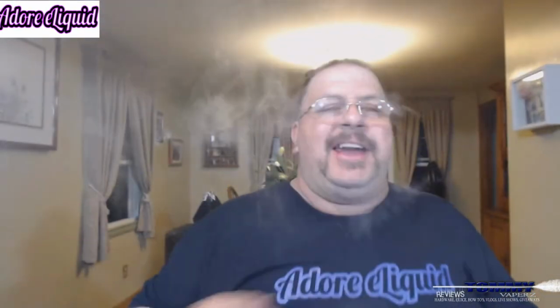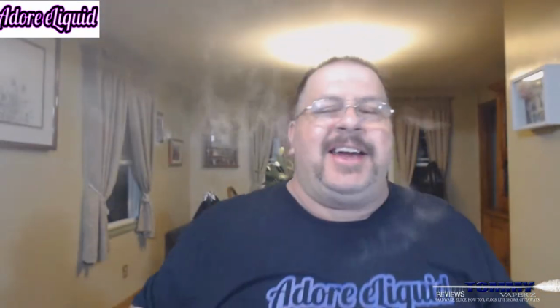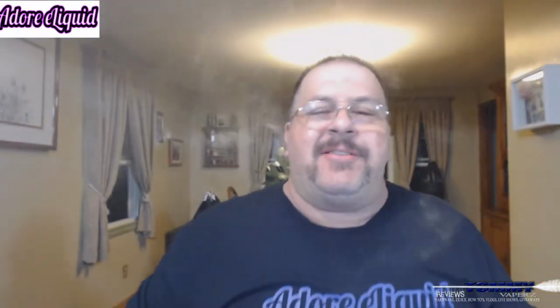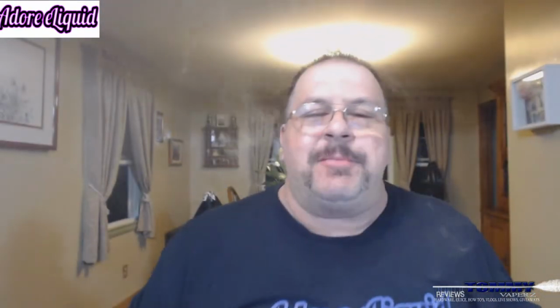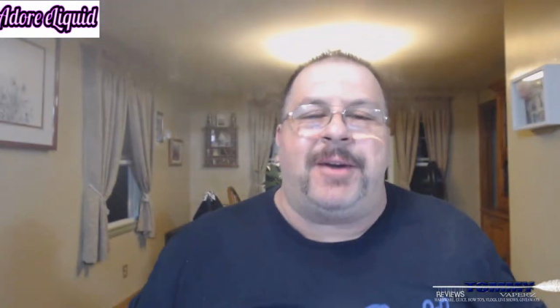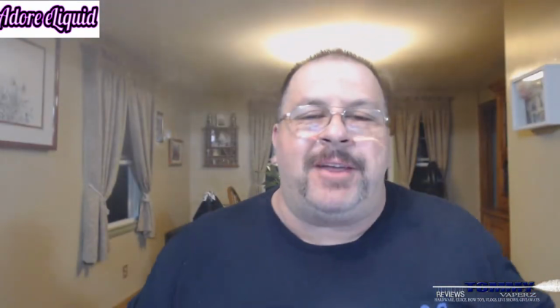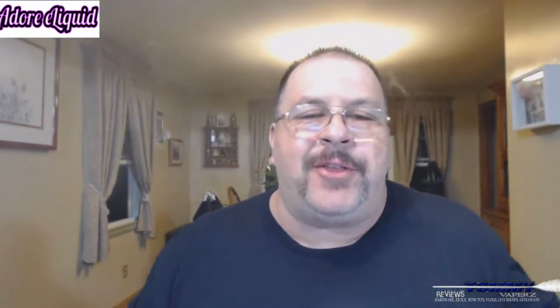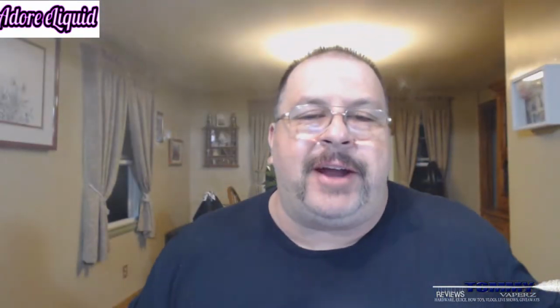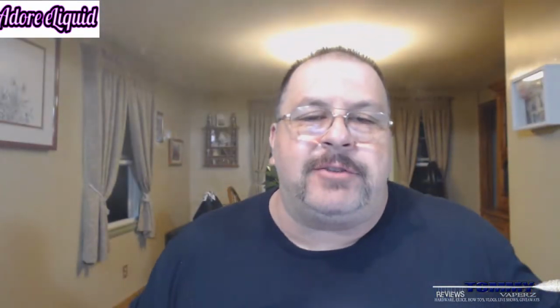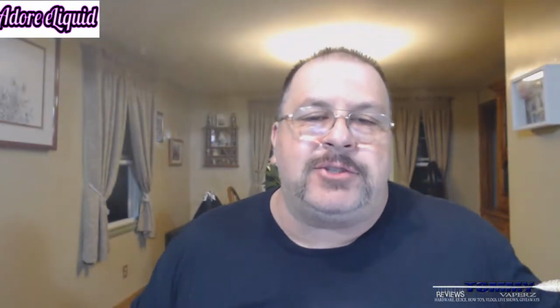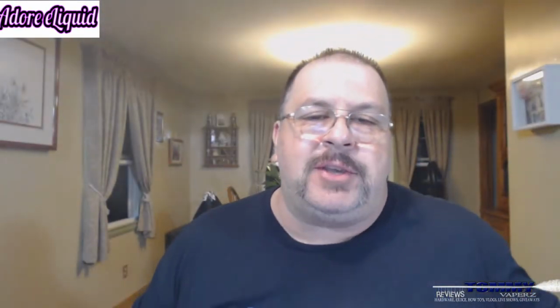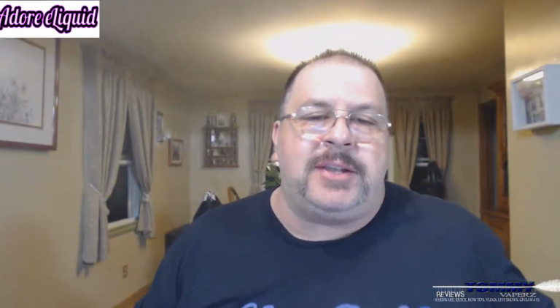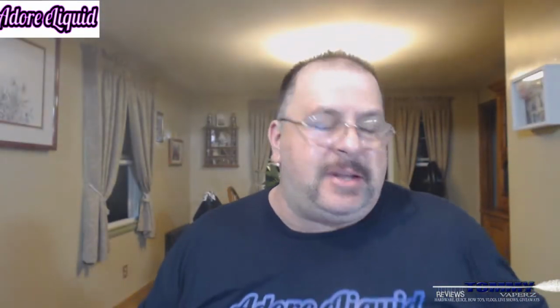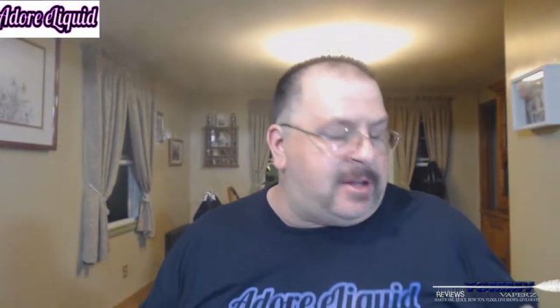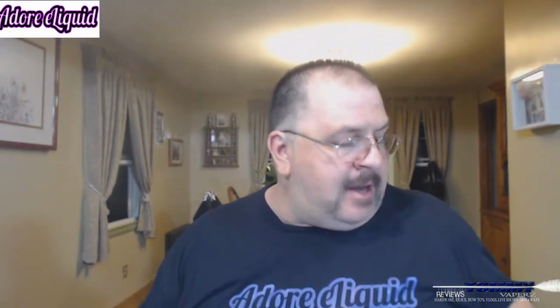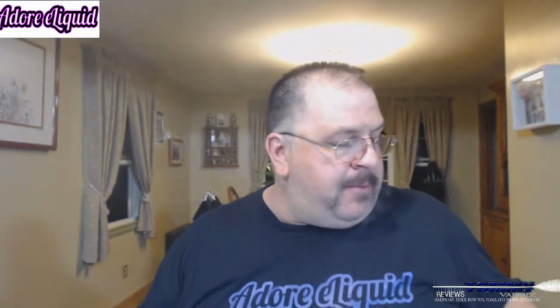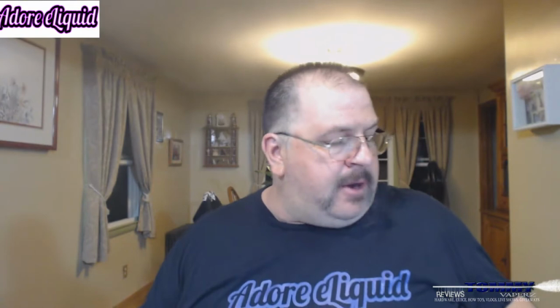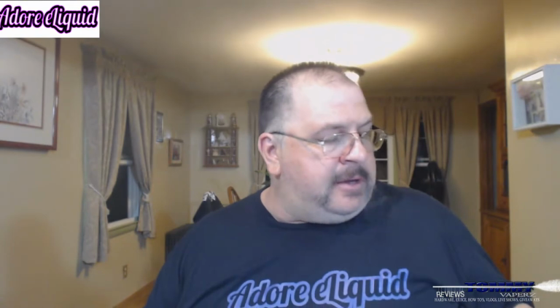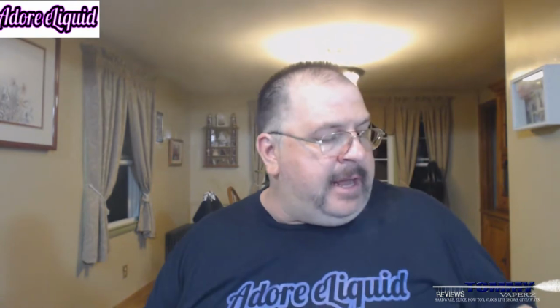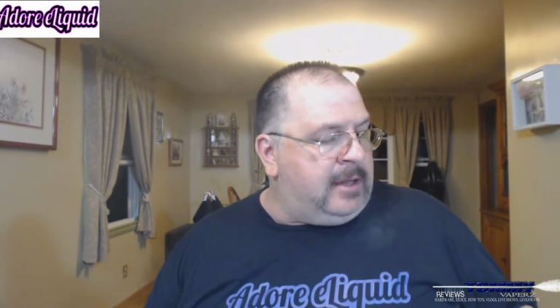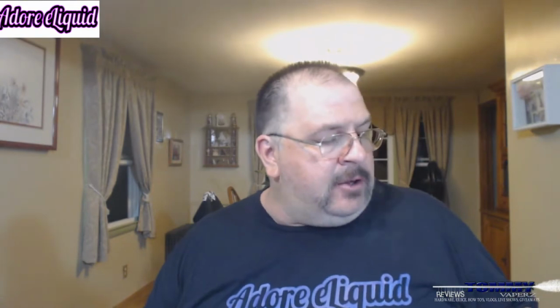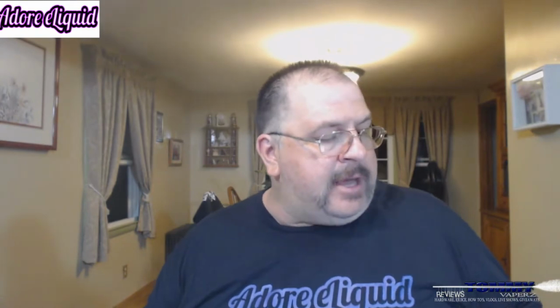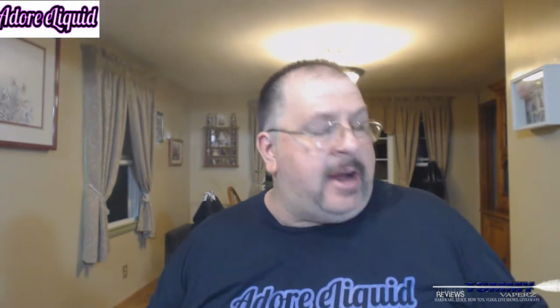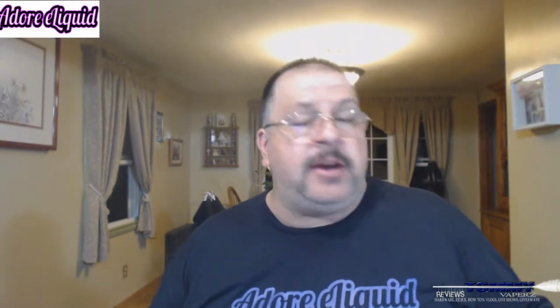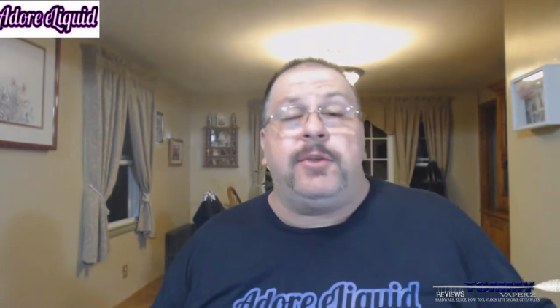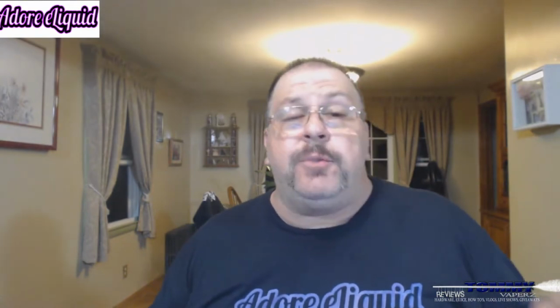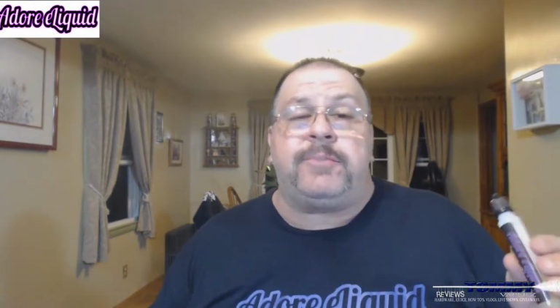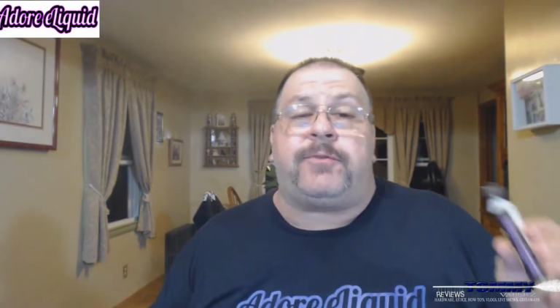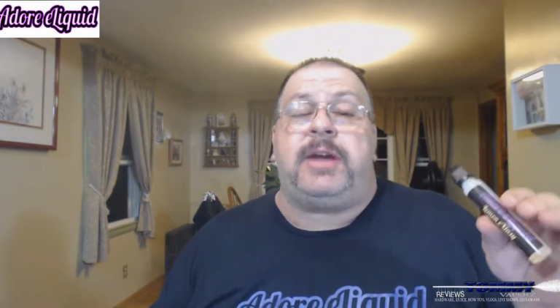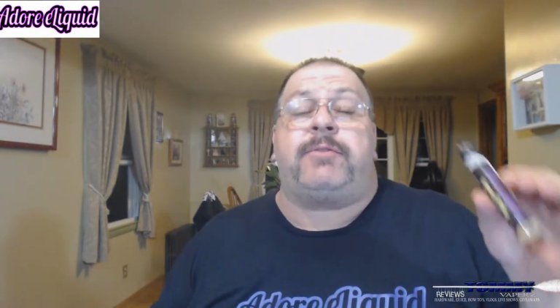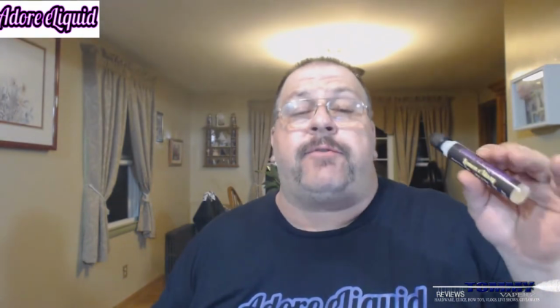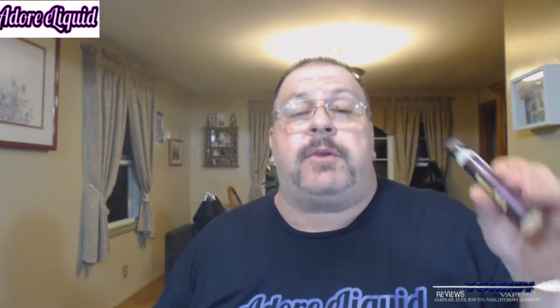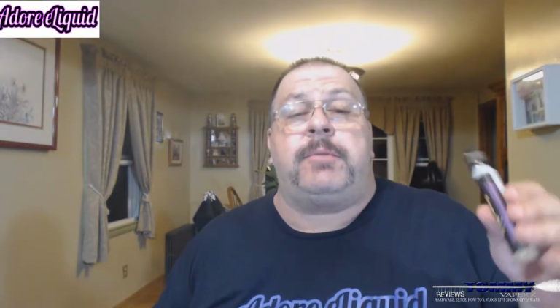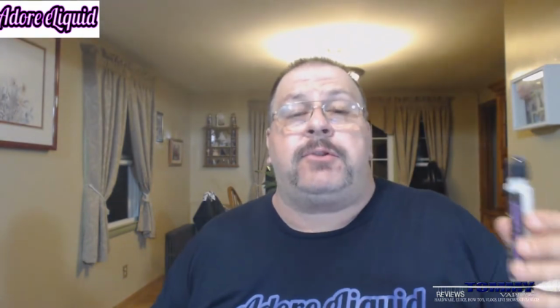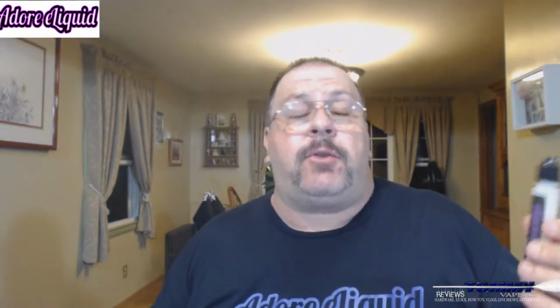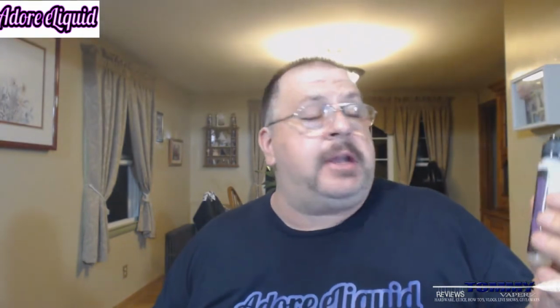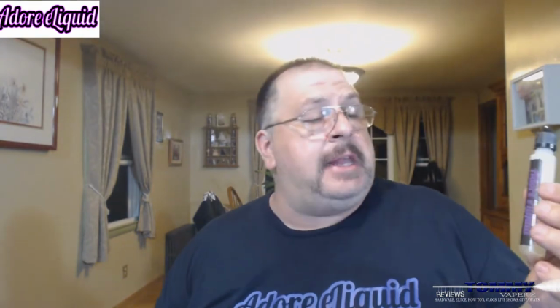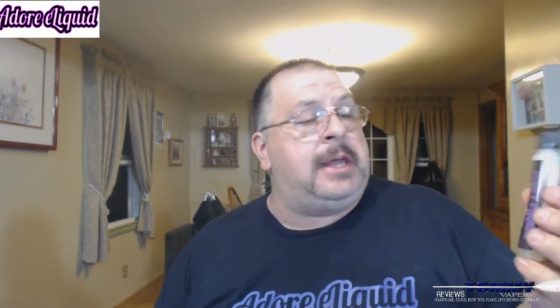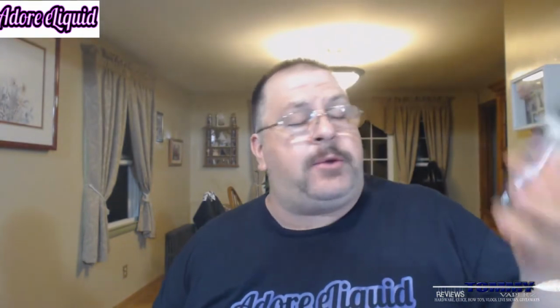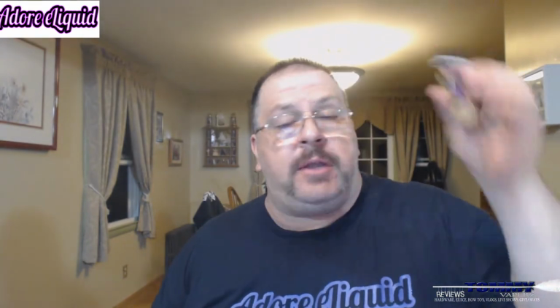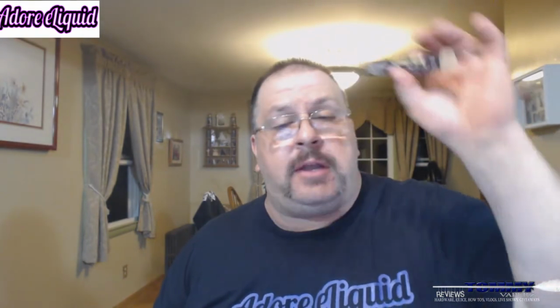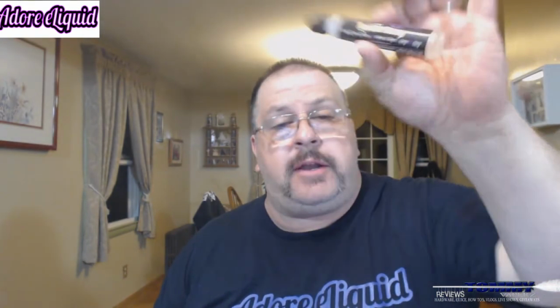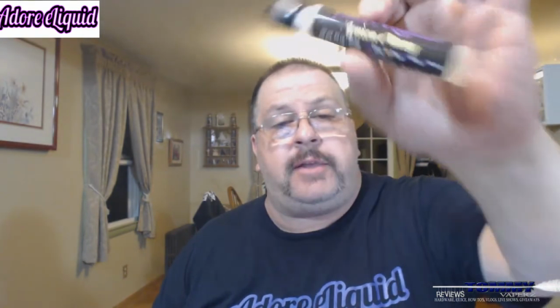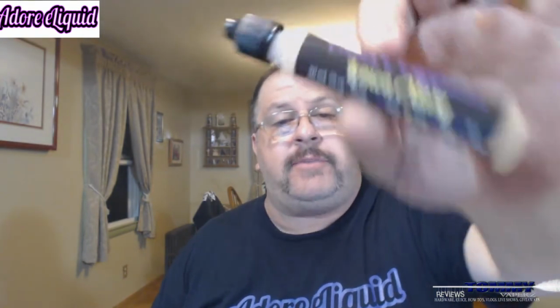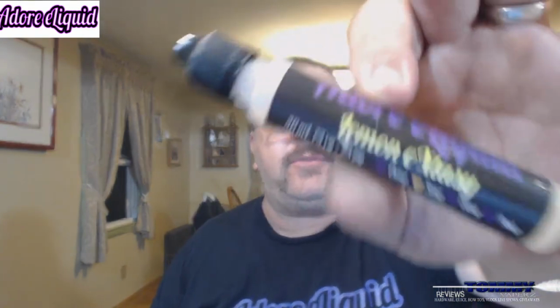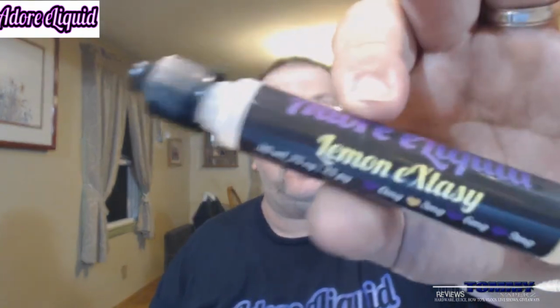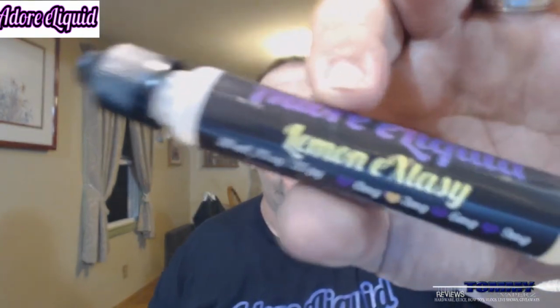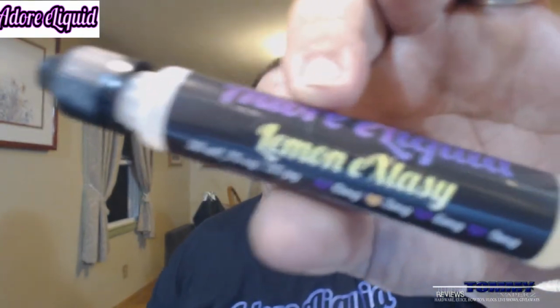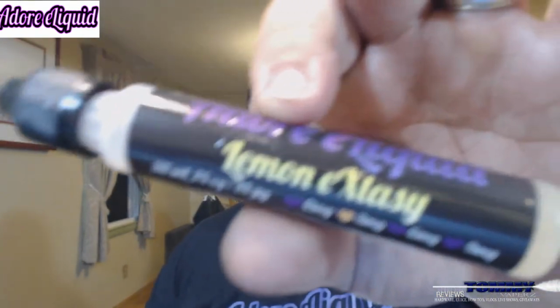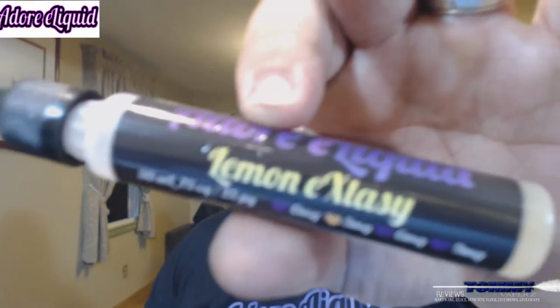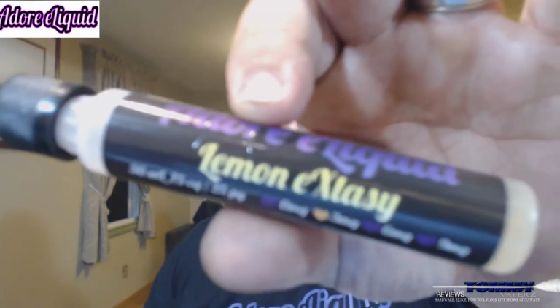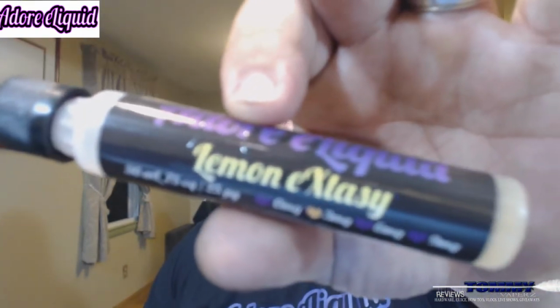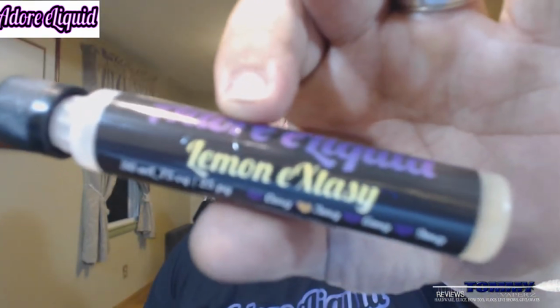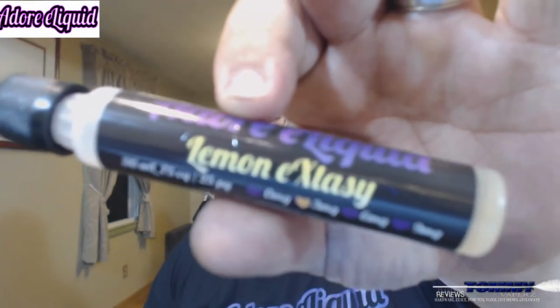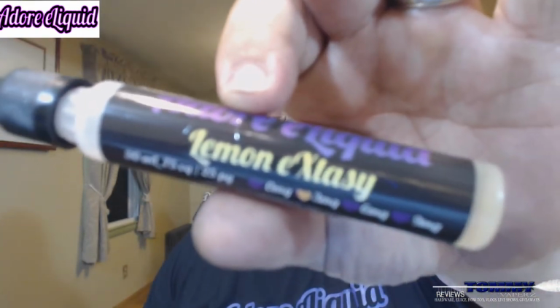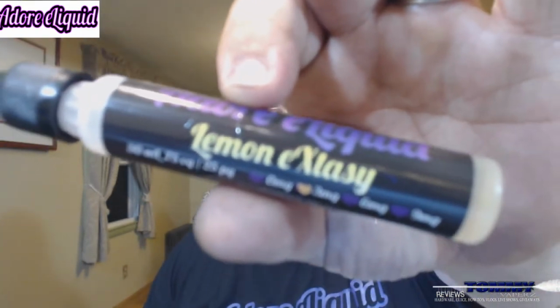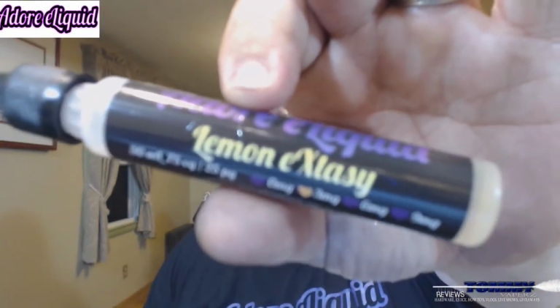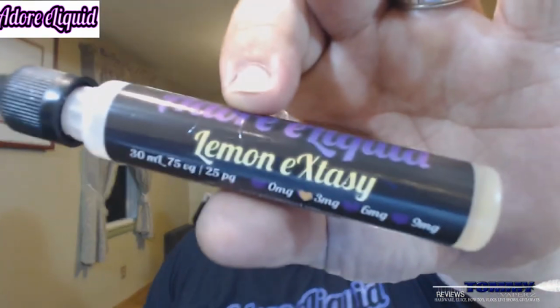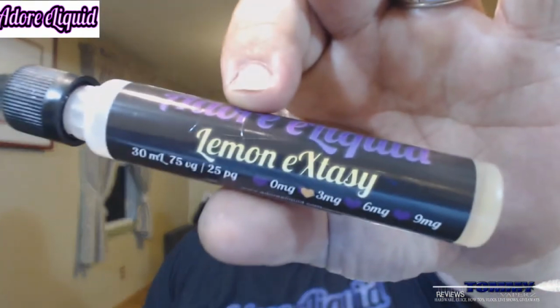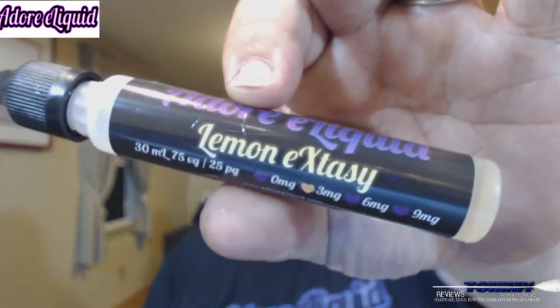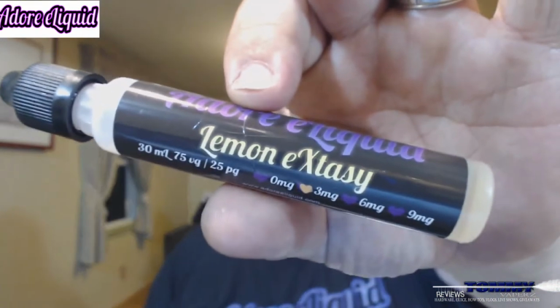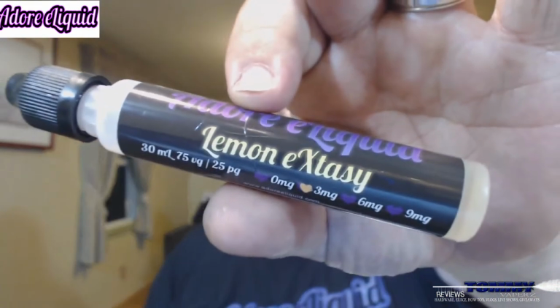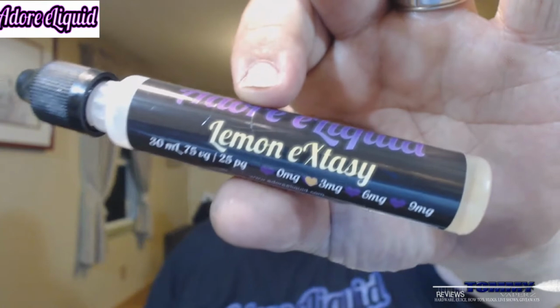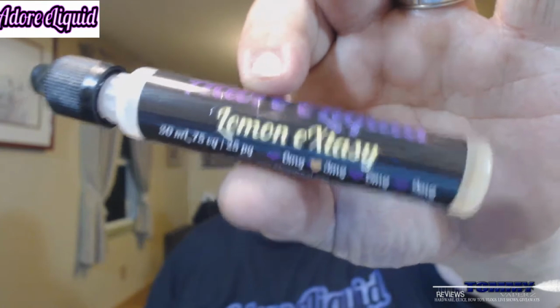Hey everybody, thank you for joining in. Tonight we're going to take a look at the newest flavor from Adore E-Liquid. It is Lemon Ecstasy.